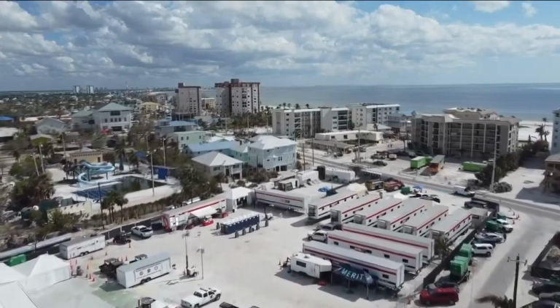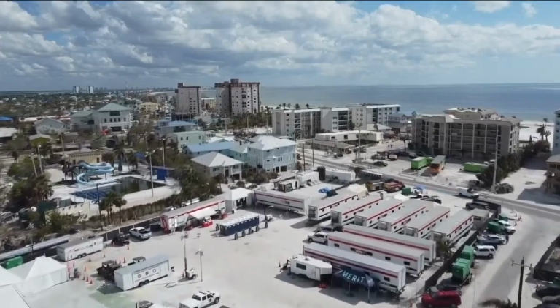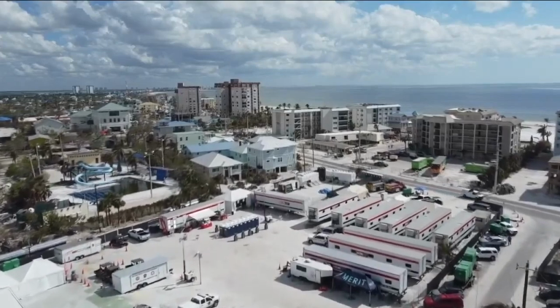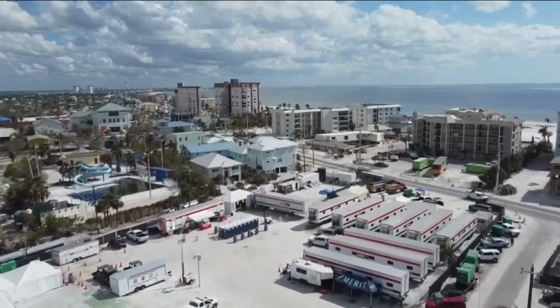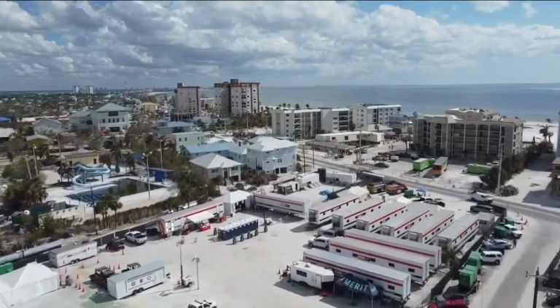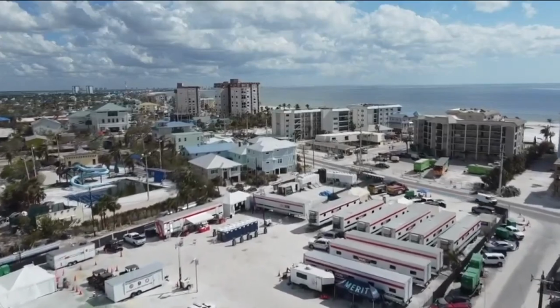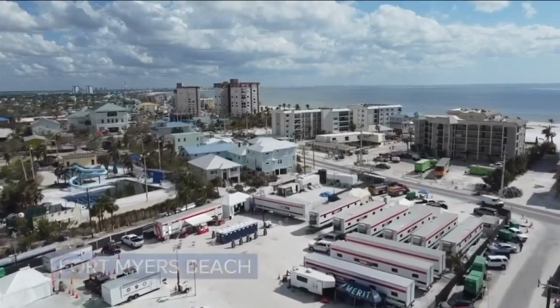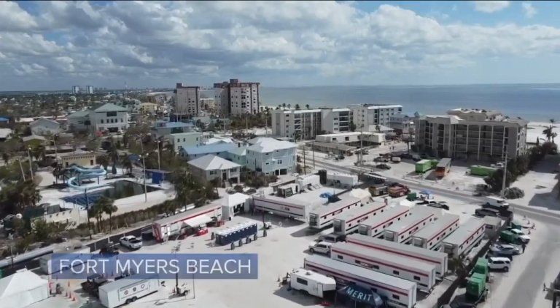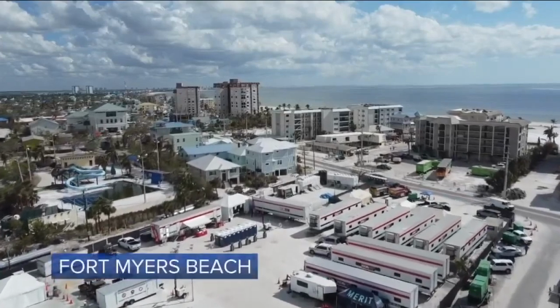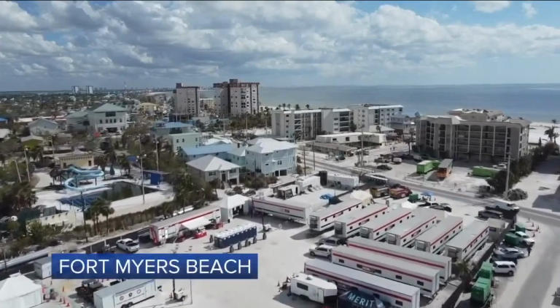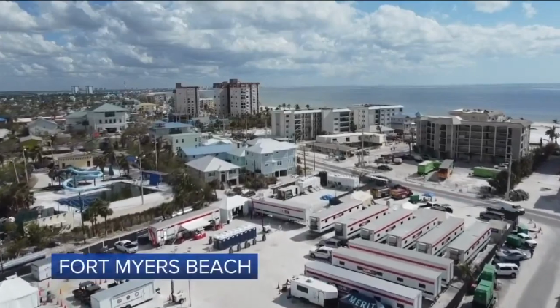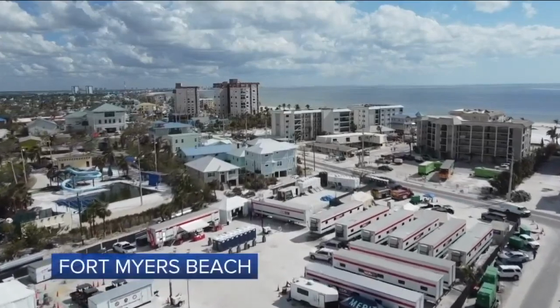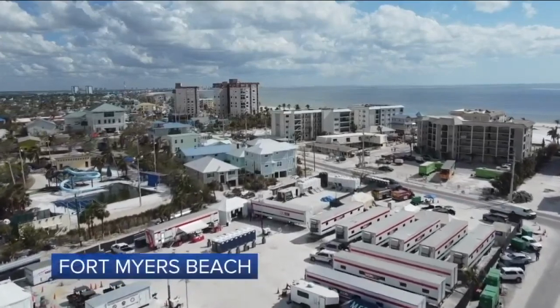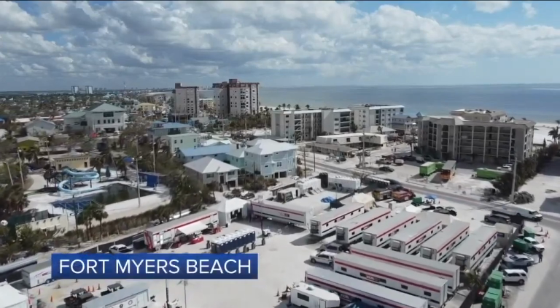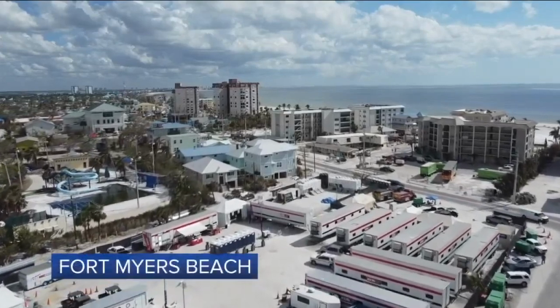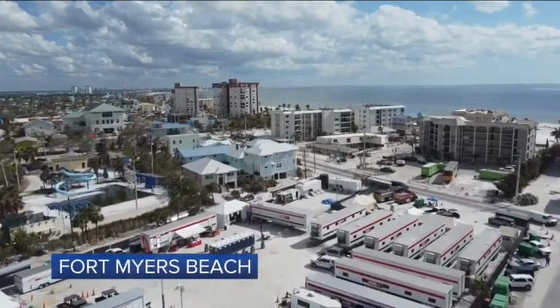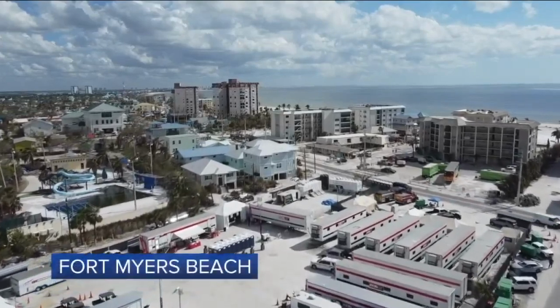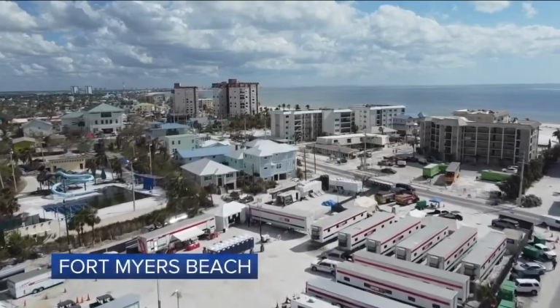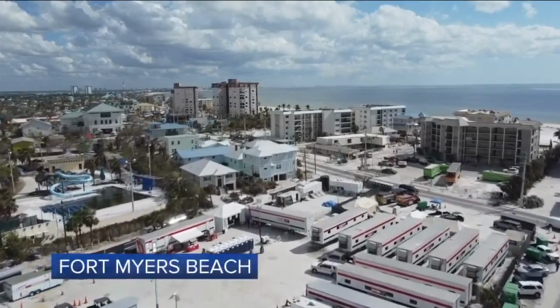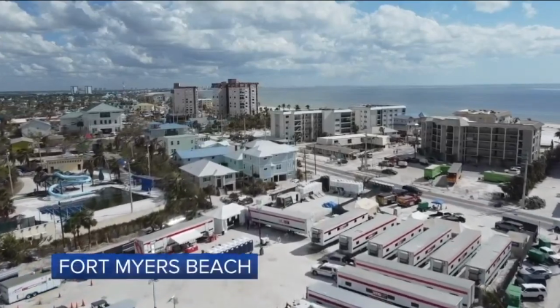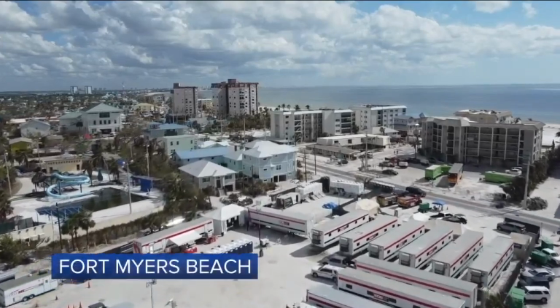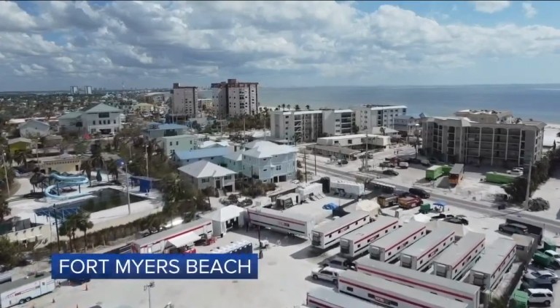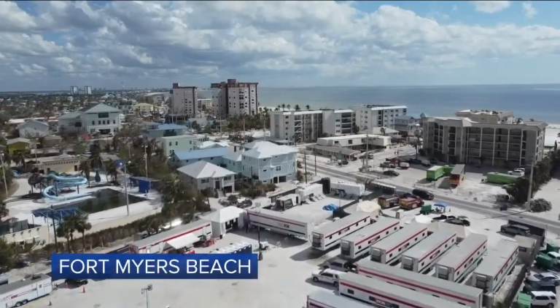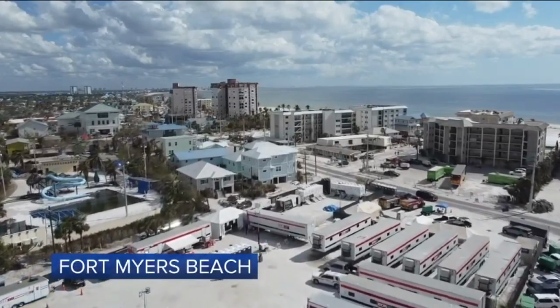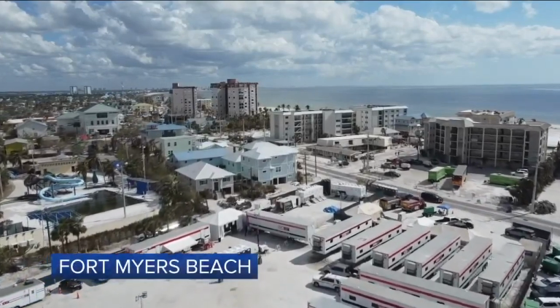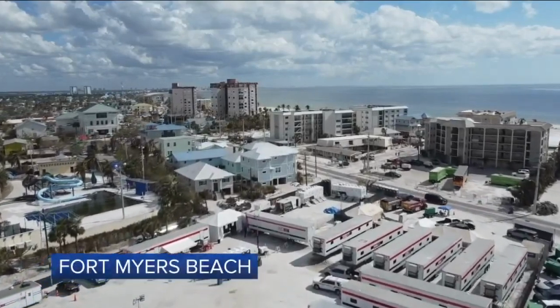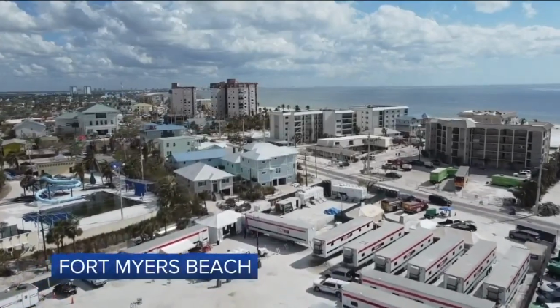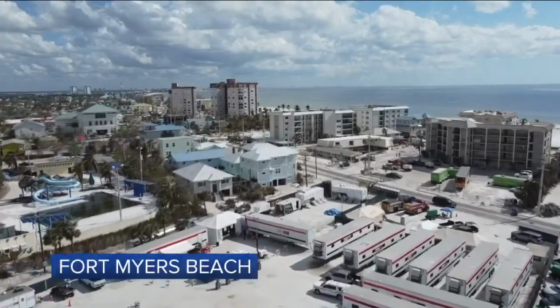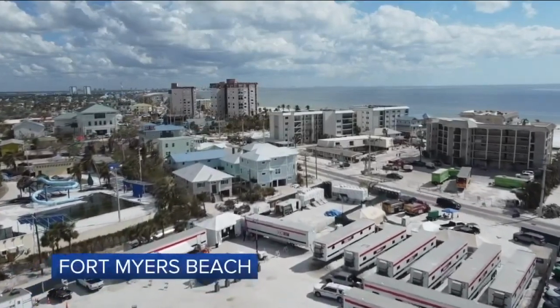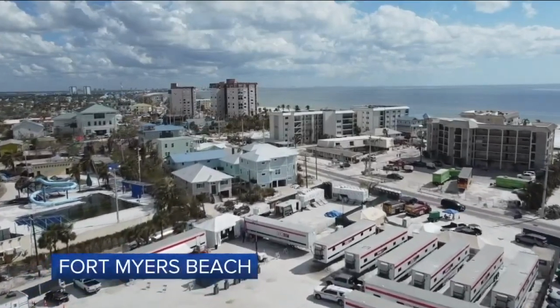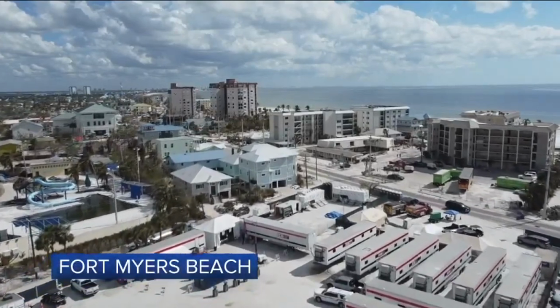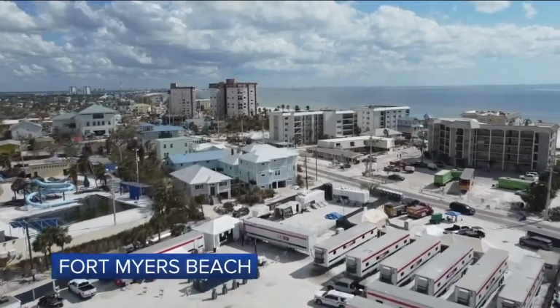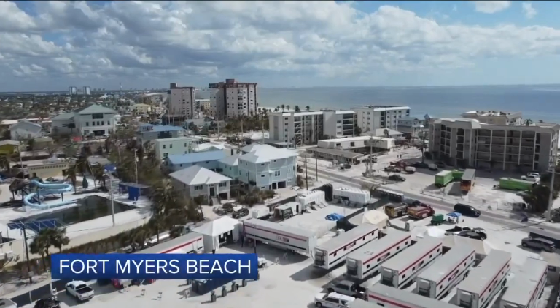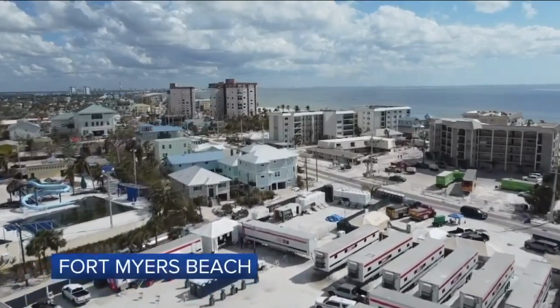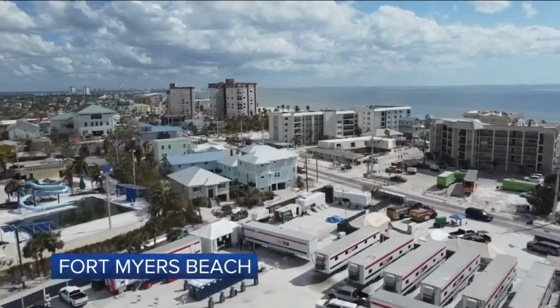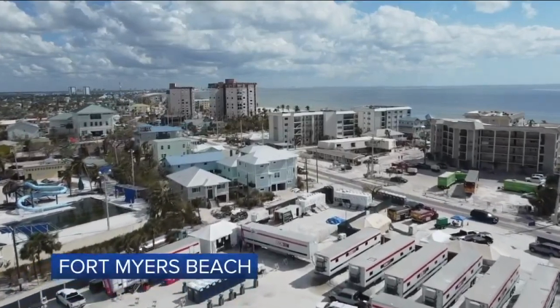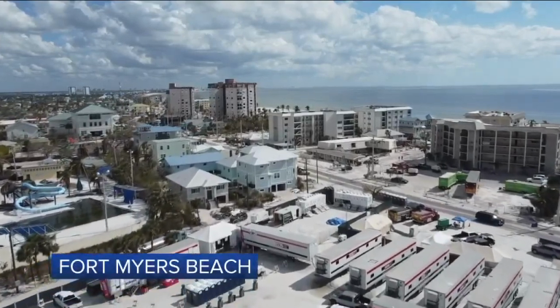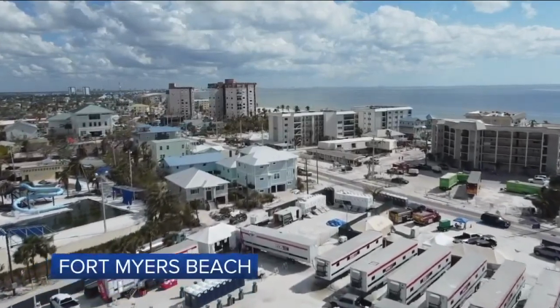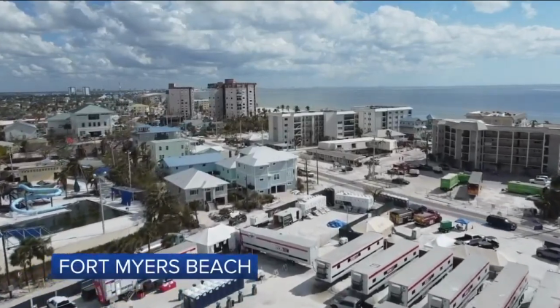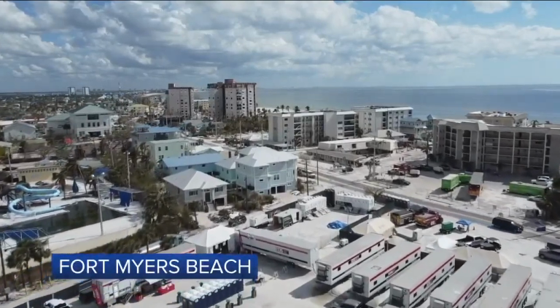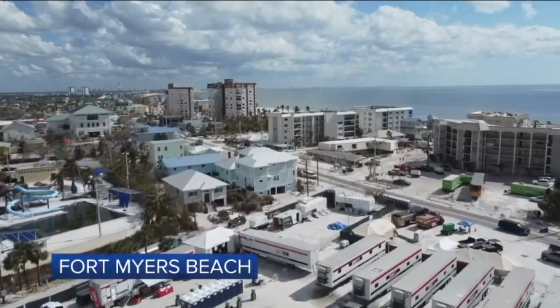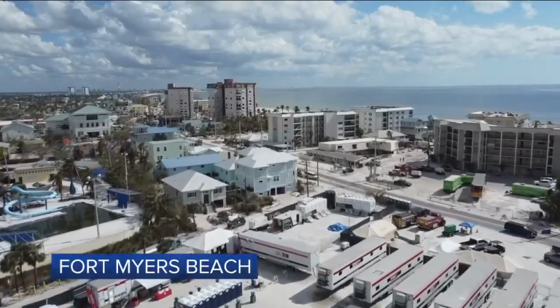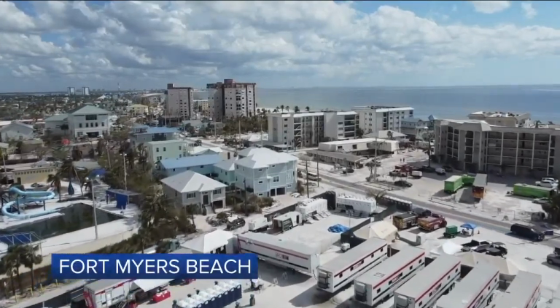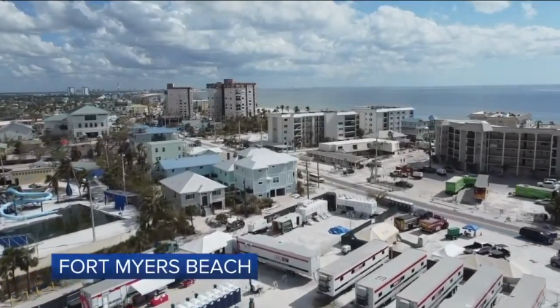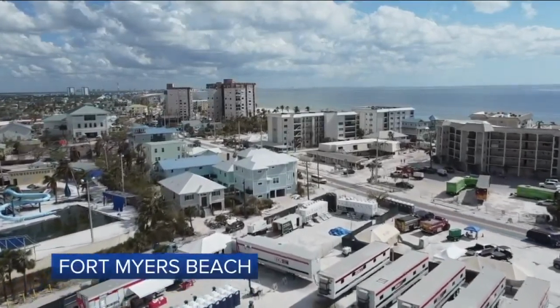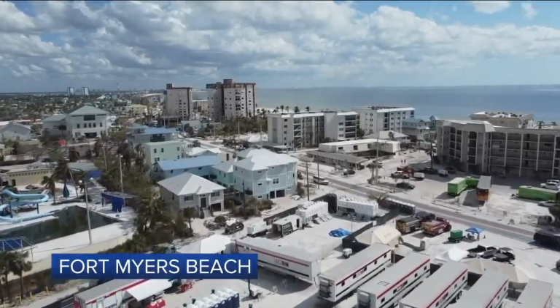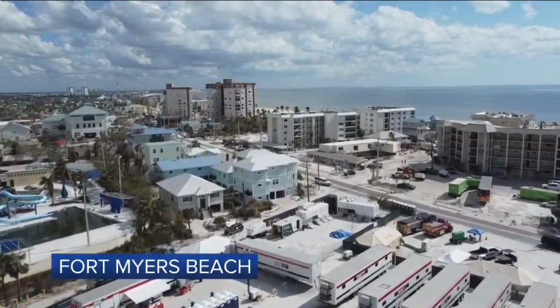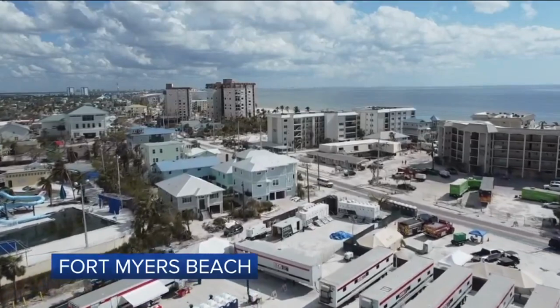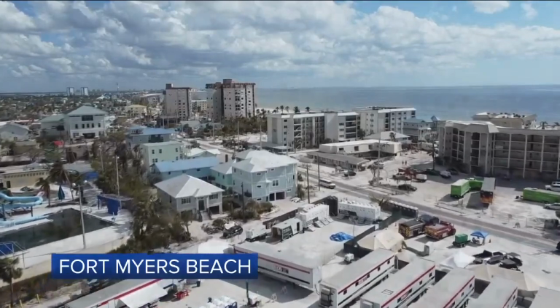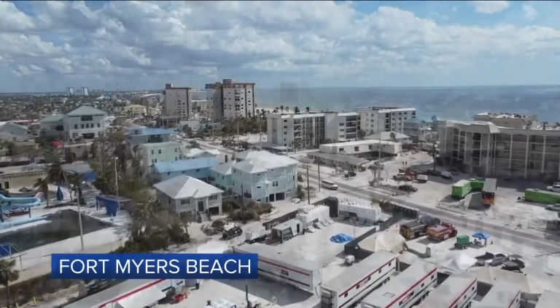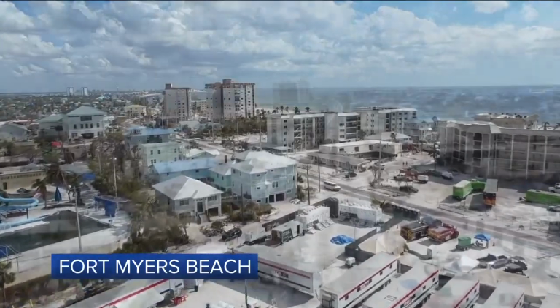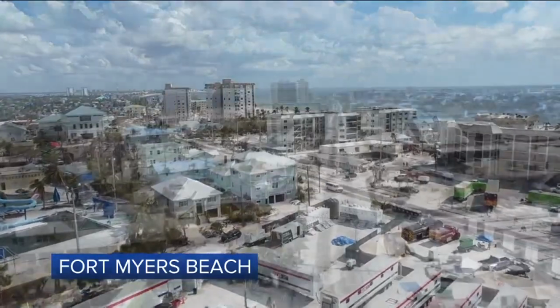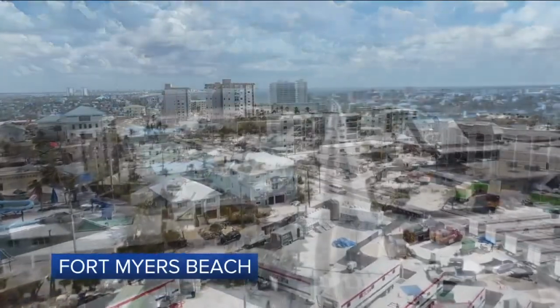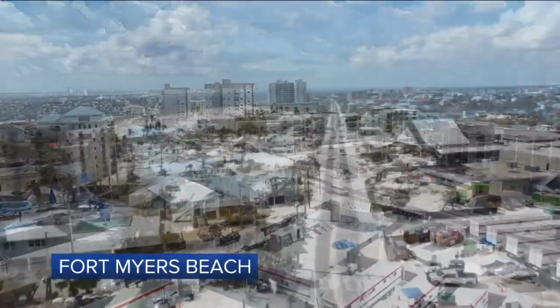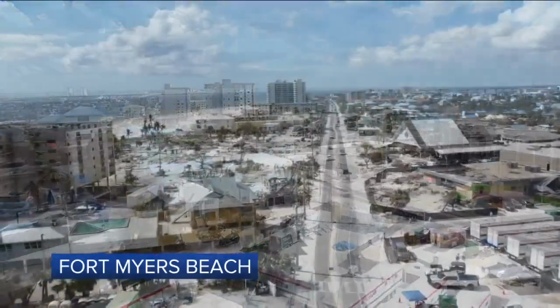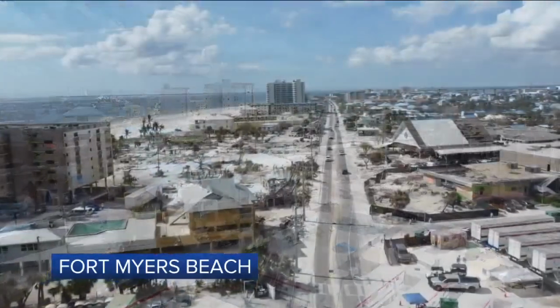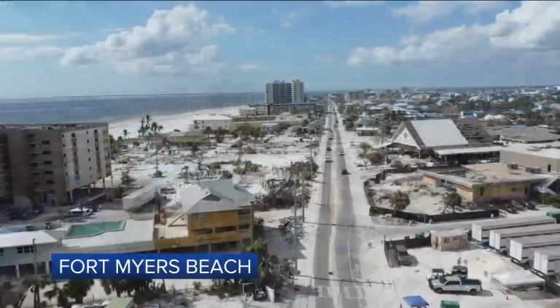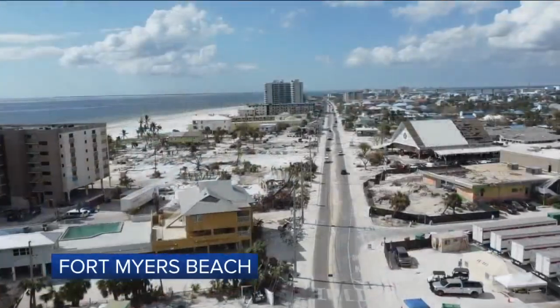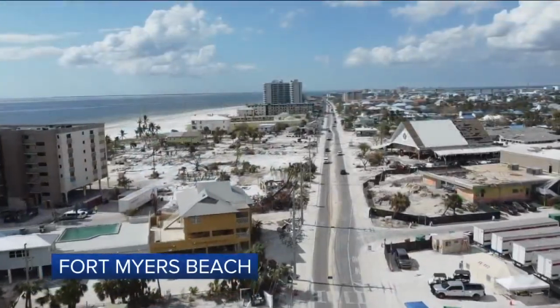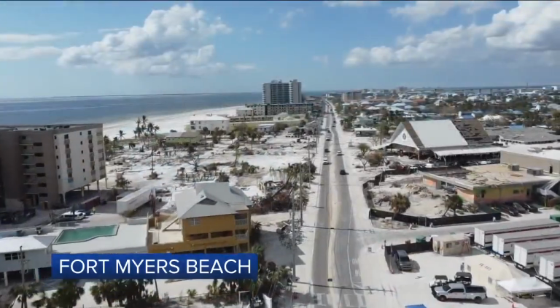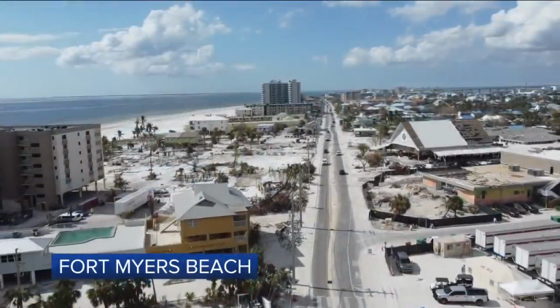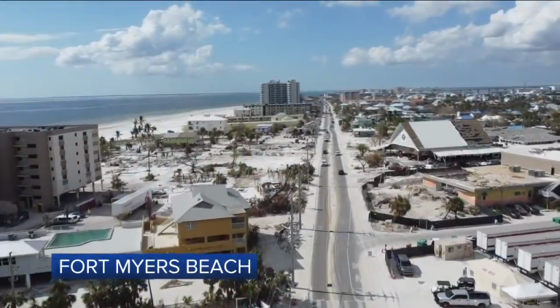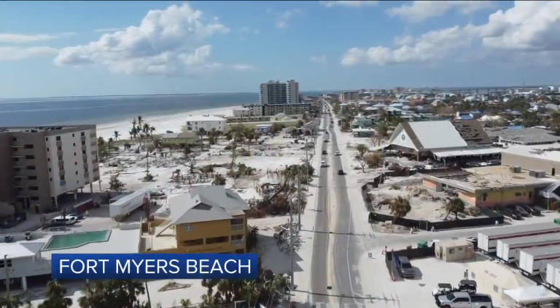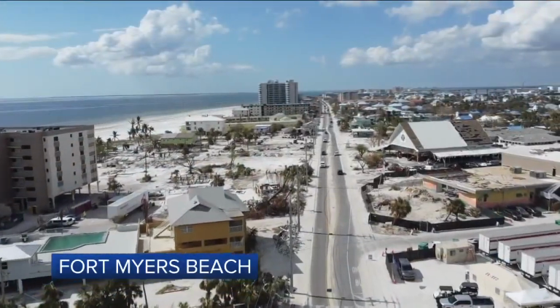See those trailers? That was already an open area for where they're putting up the new FMB fire station along Estero Boulevard.